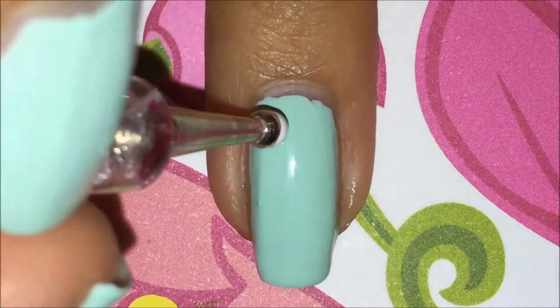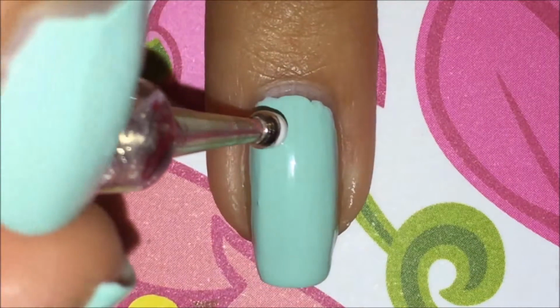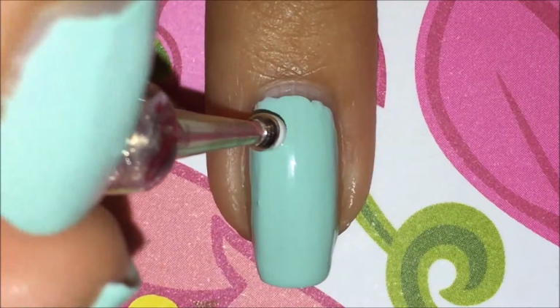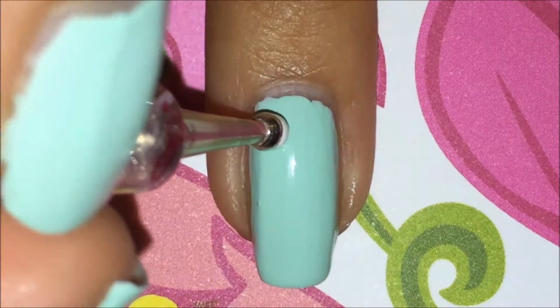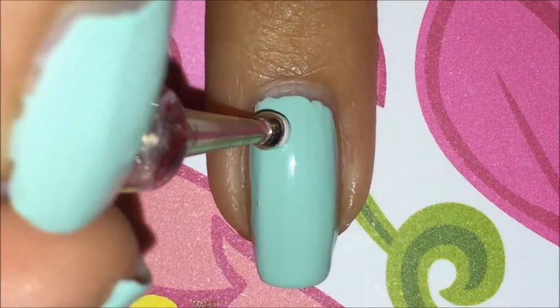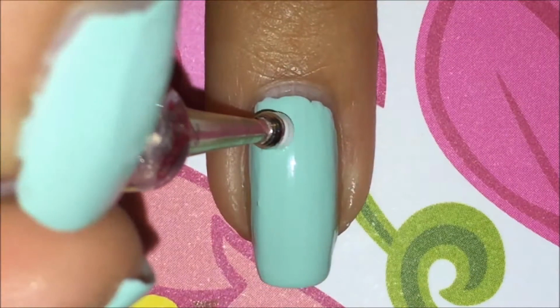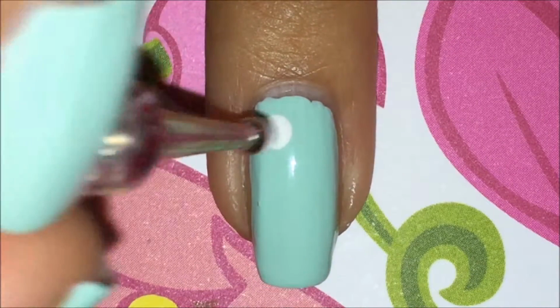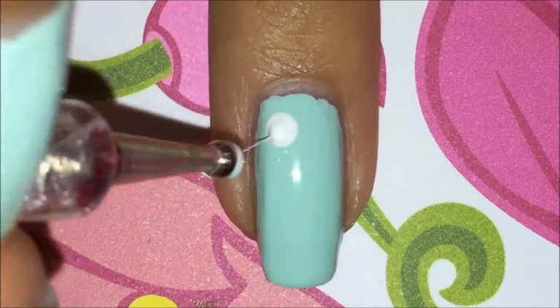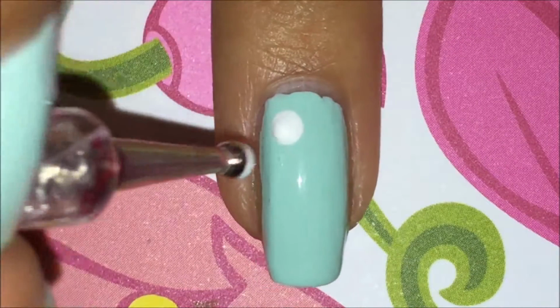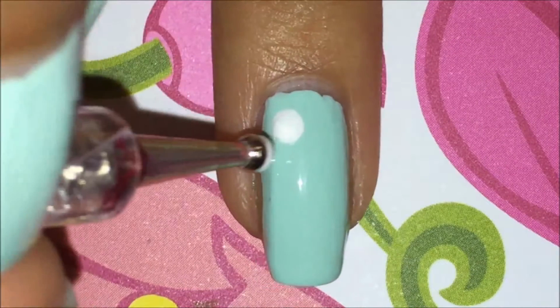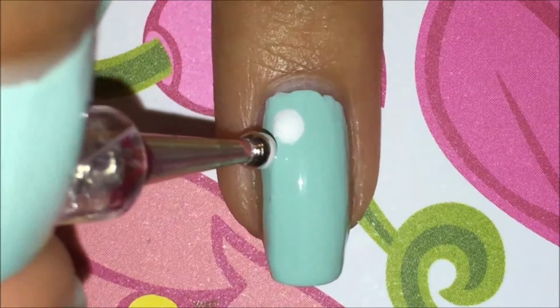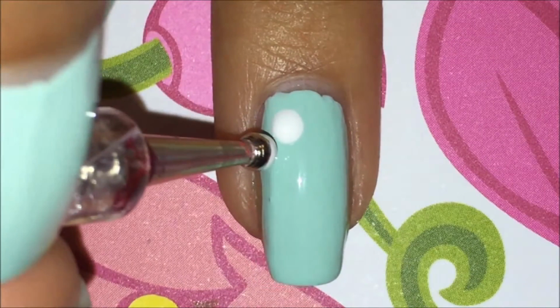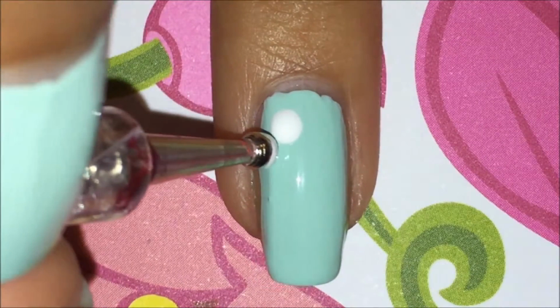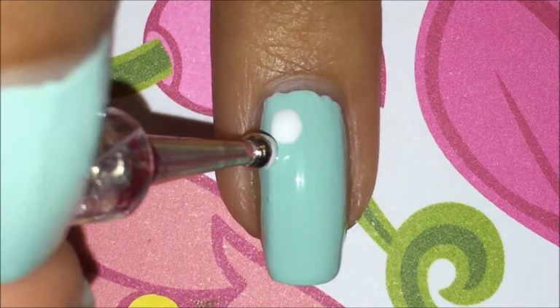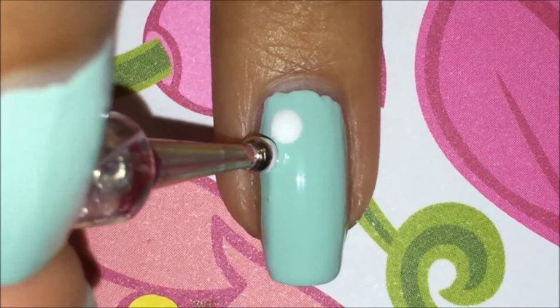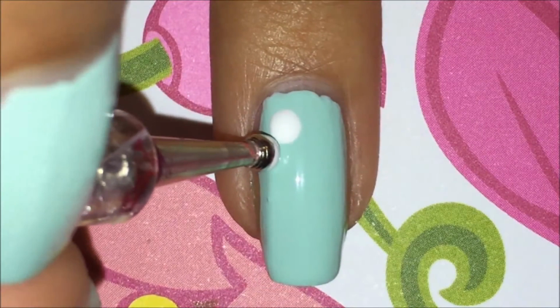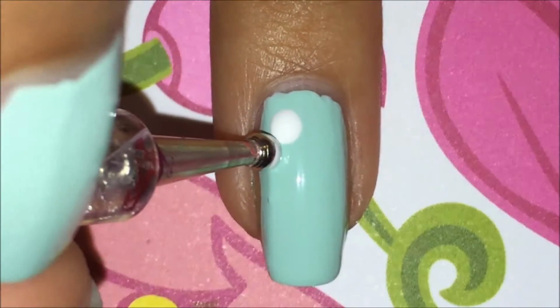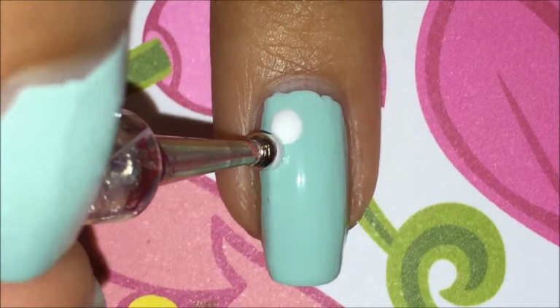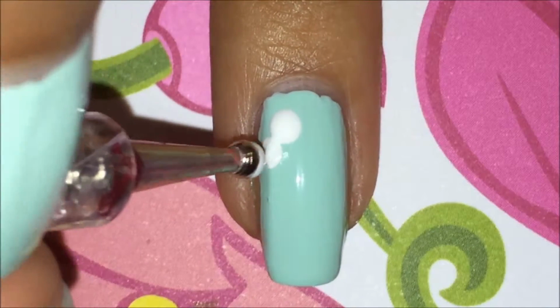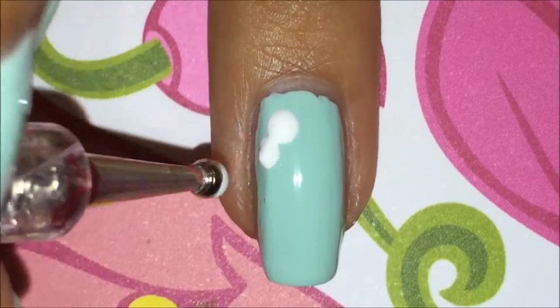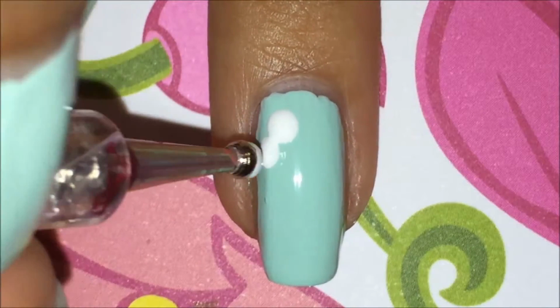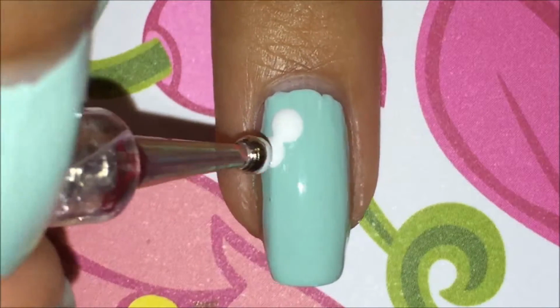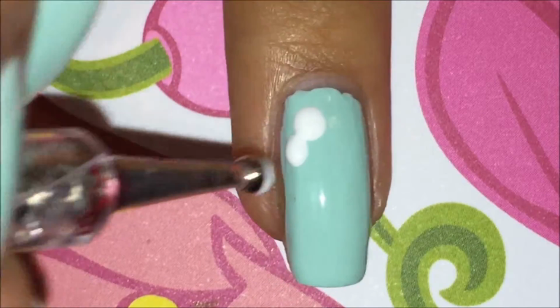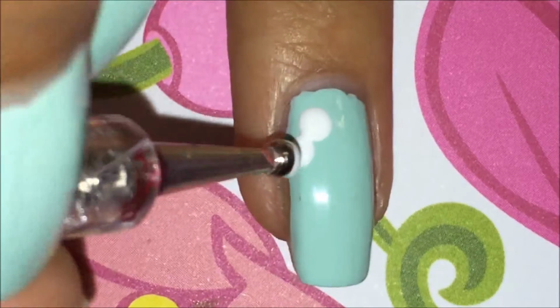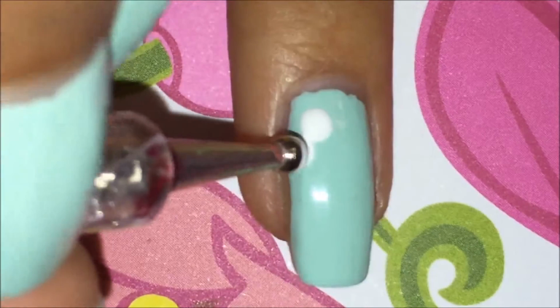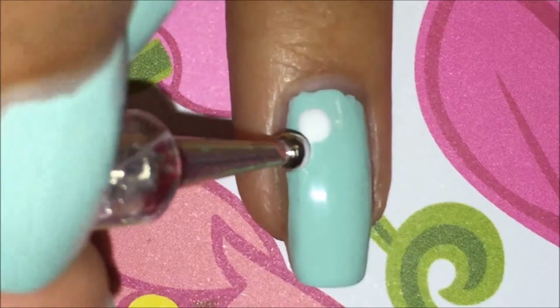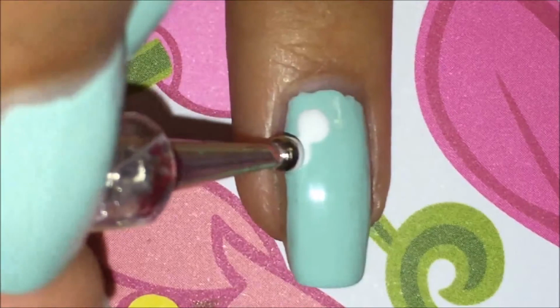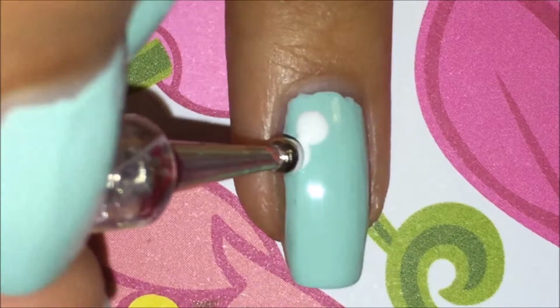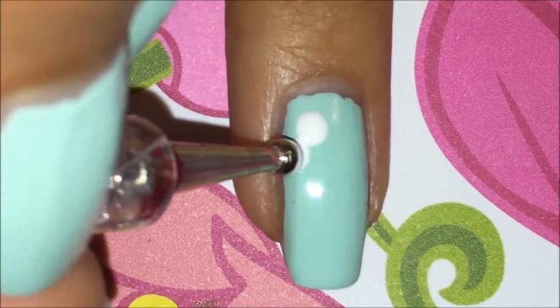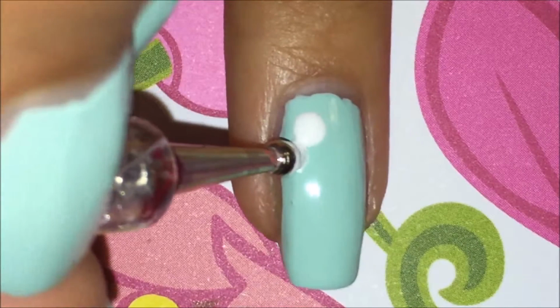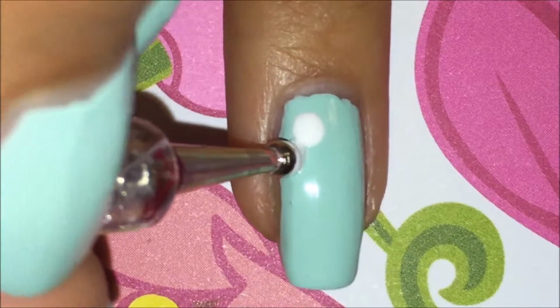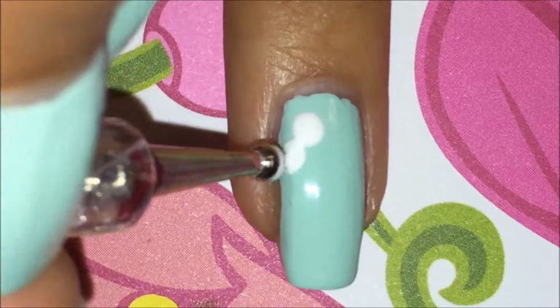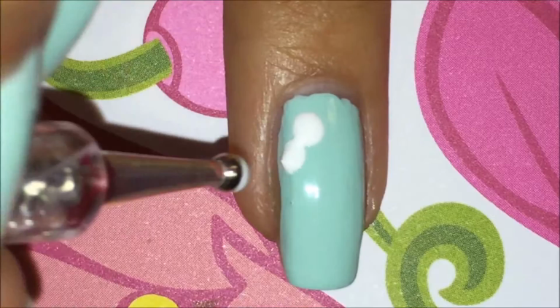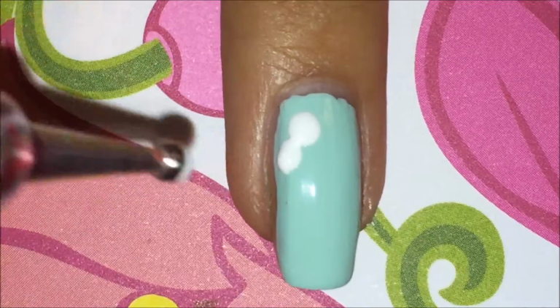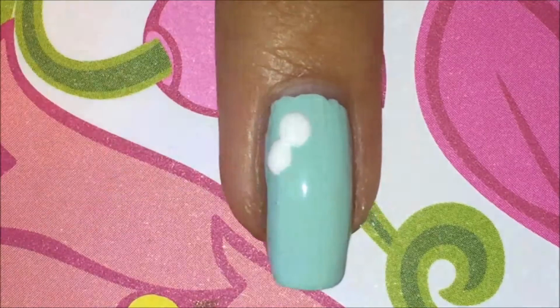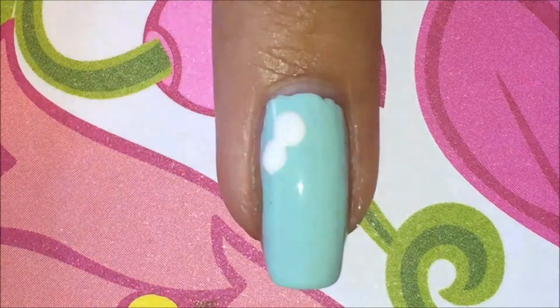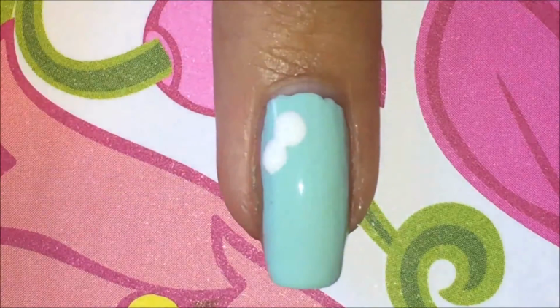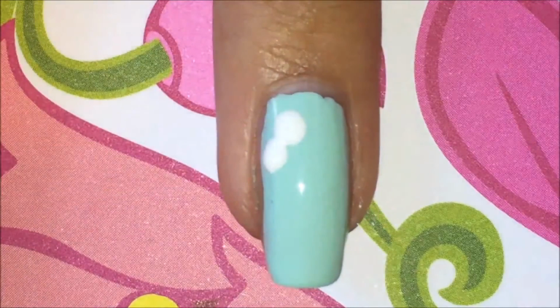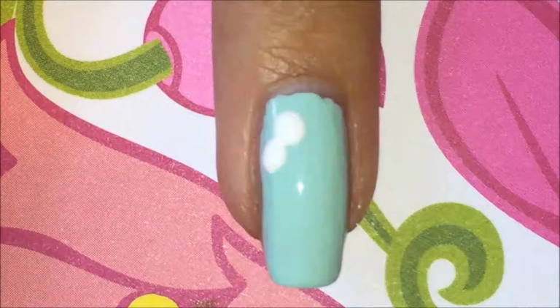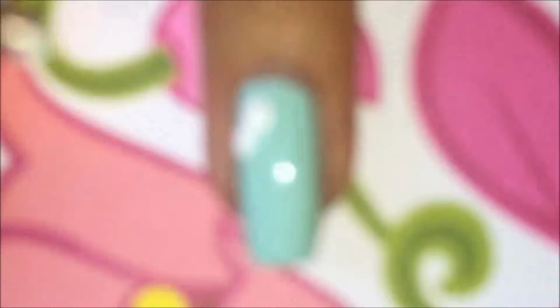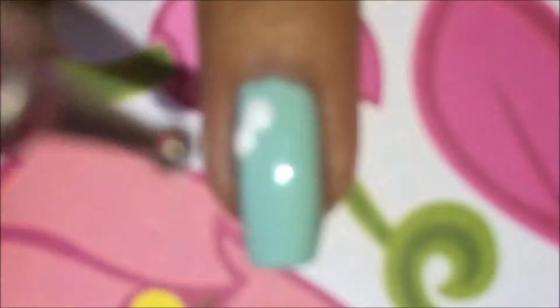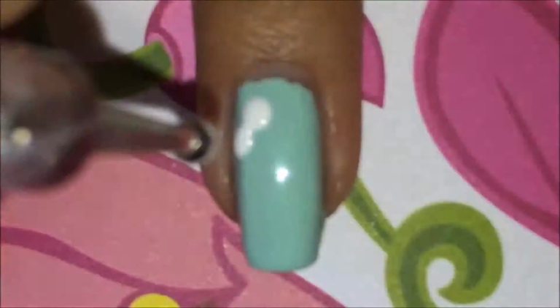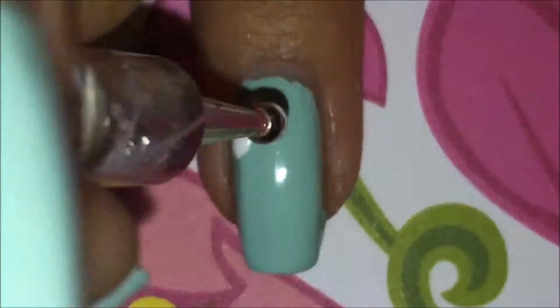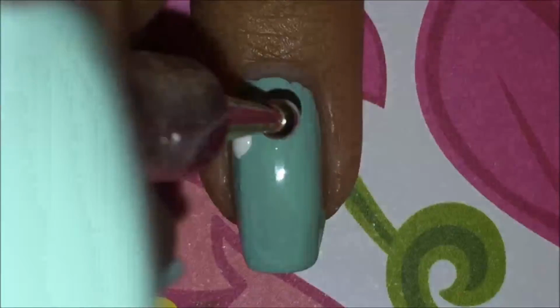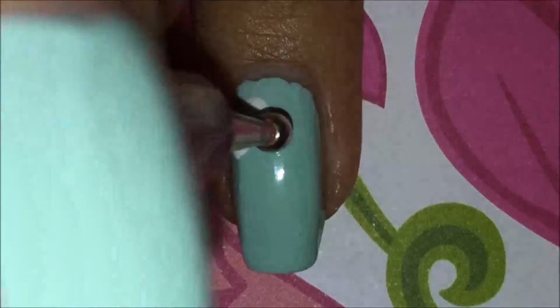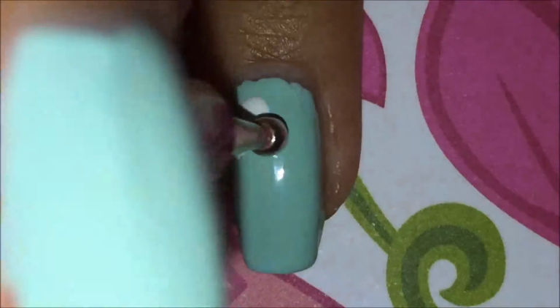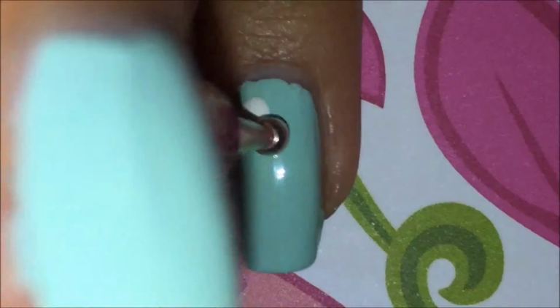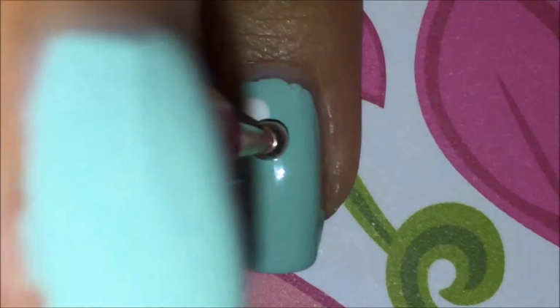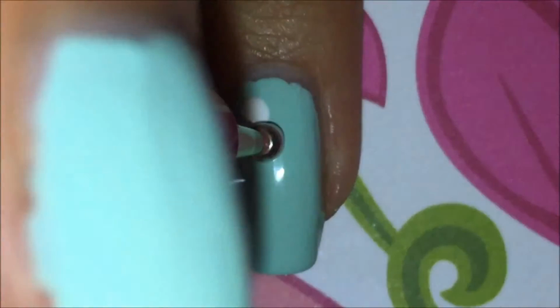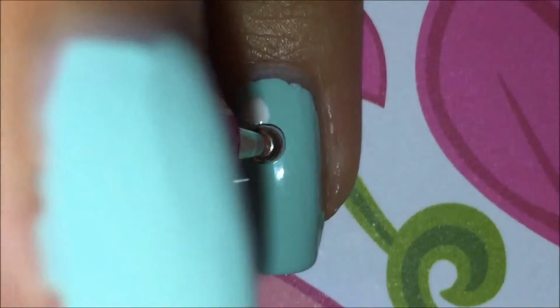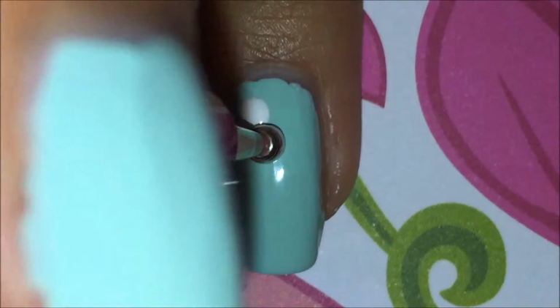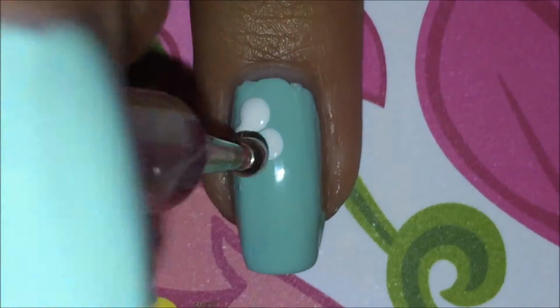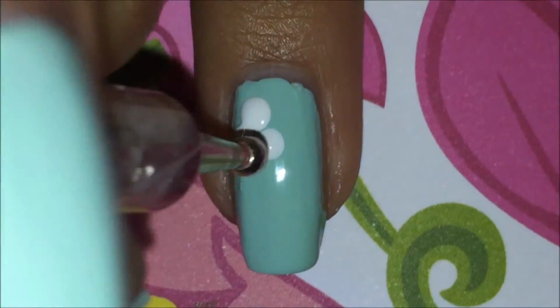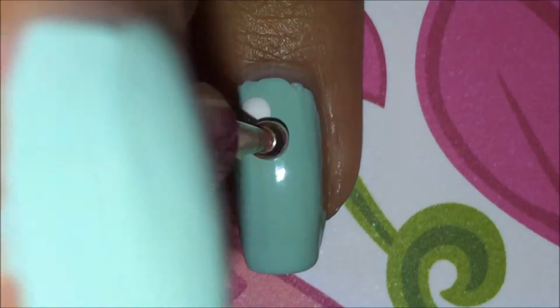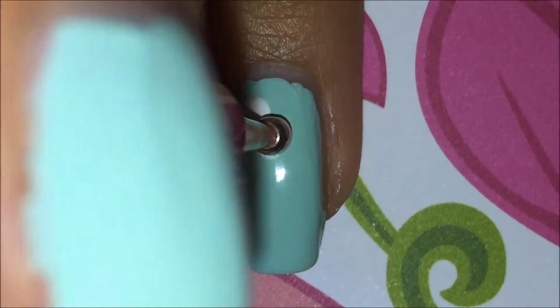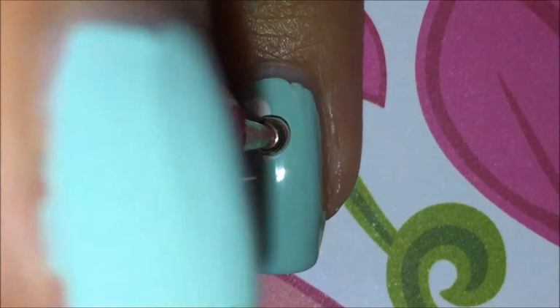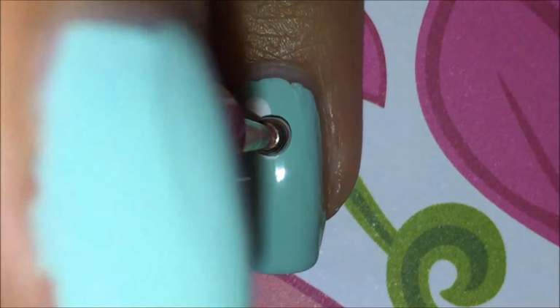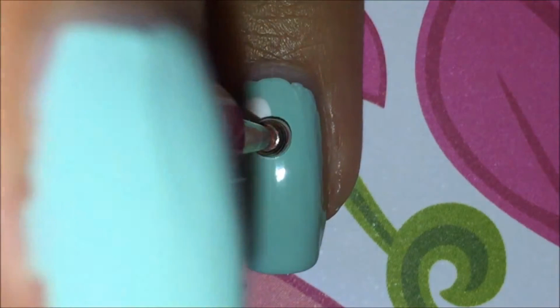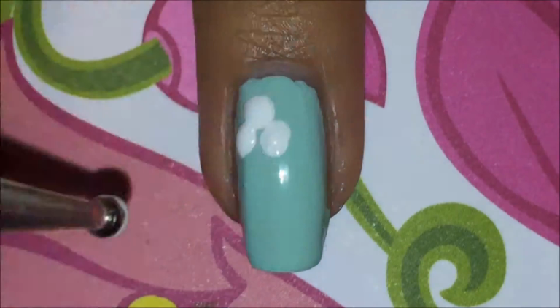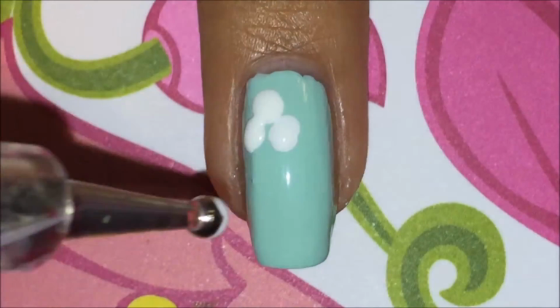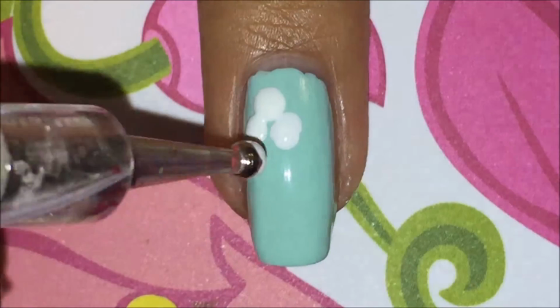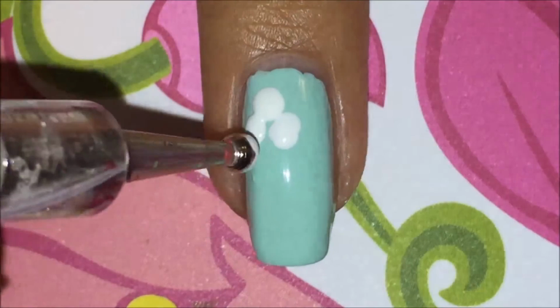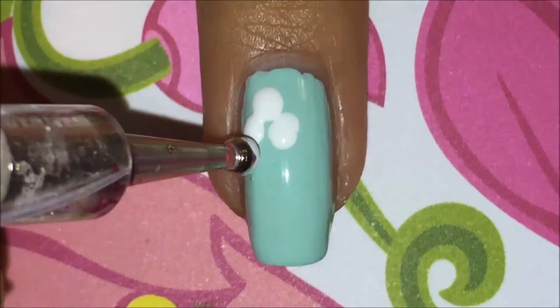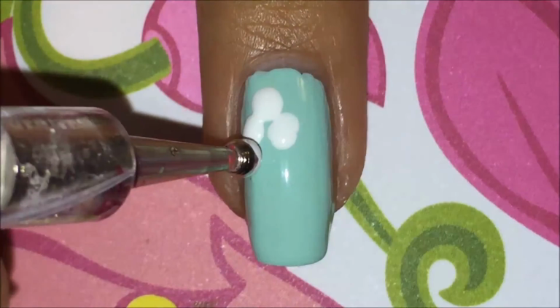Now, with a white polish and a large dotting tool, apply five dots in the shape of a flower.